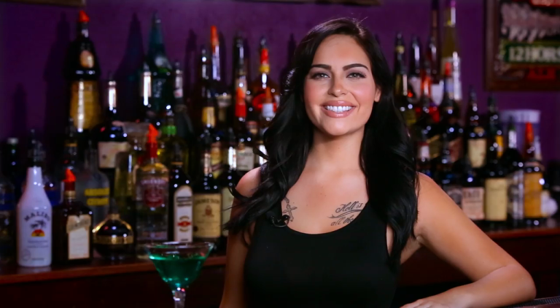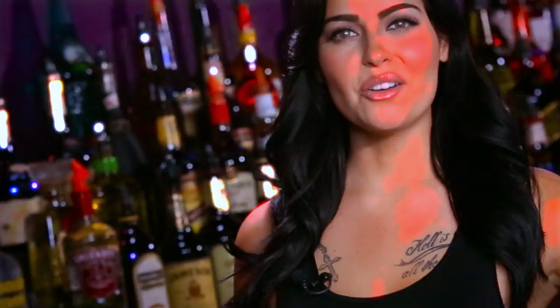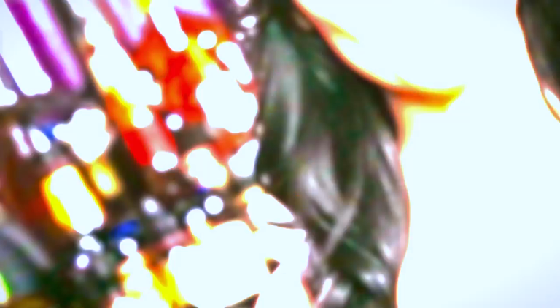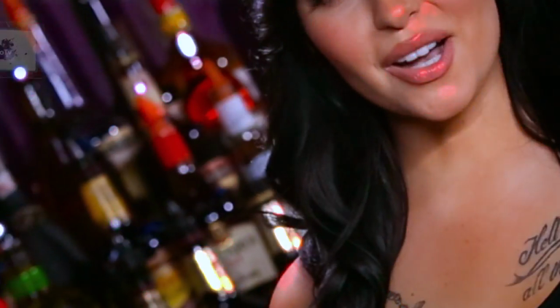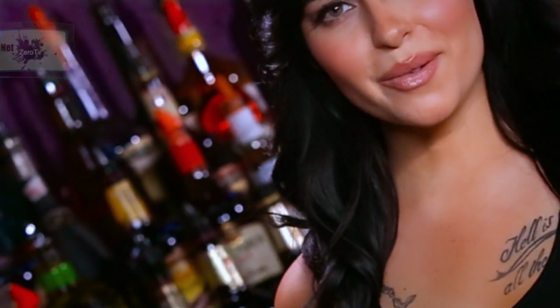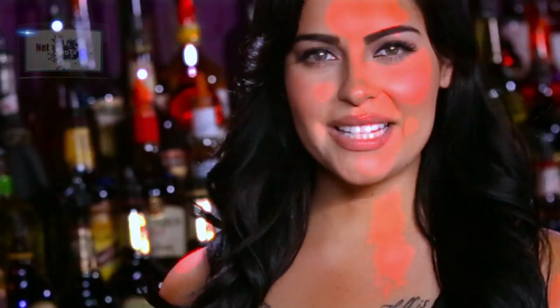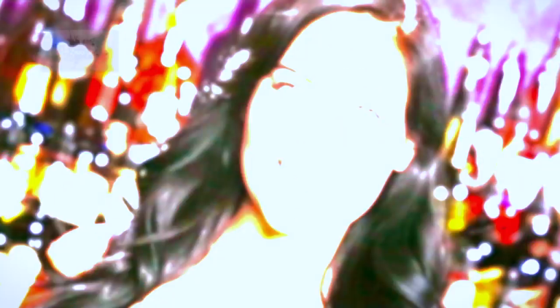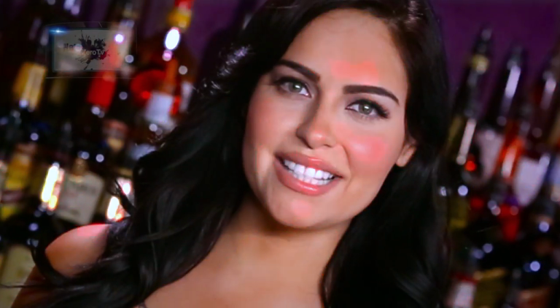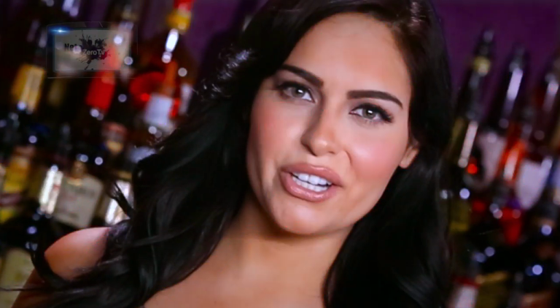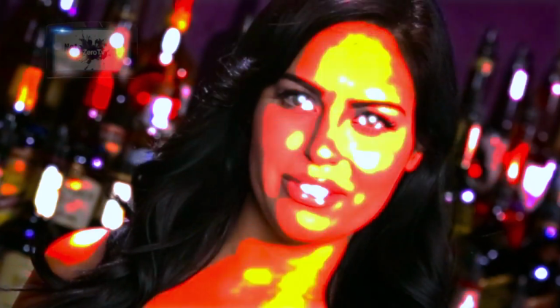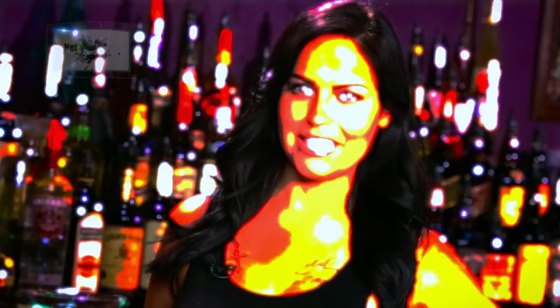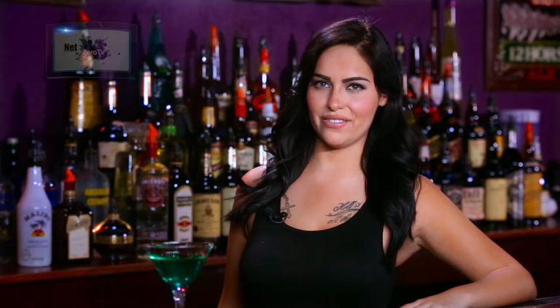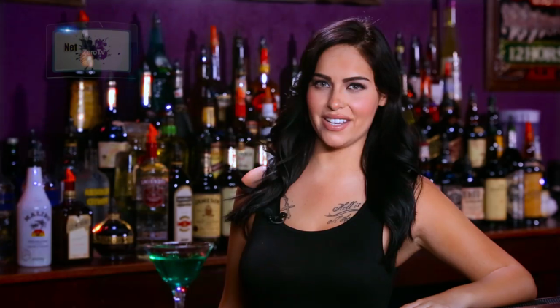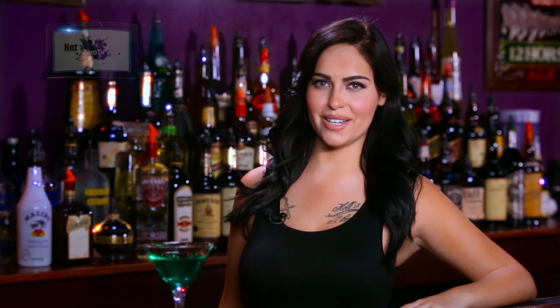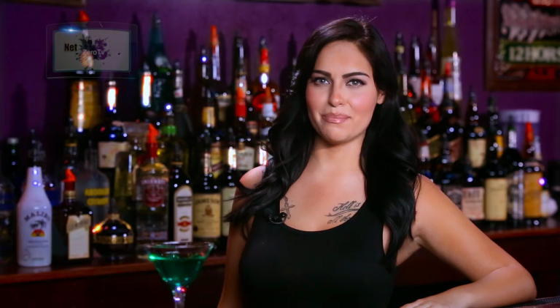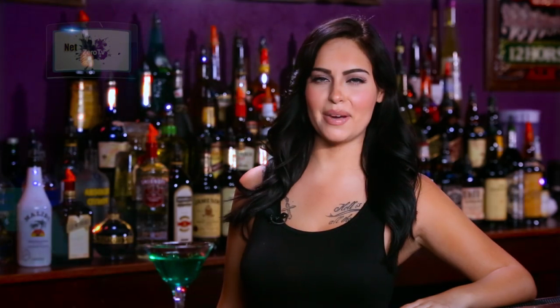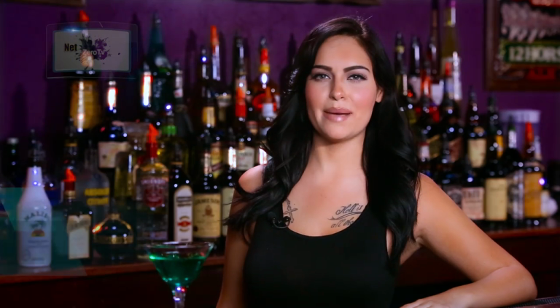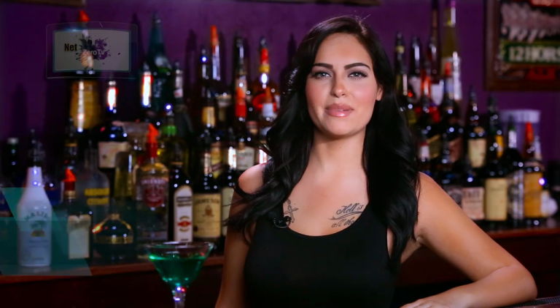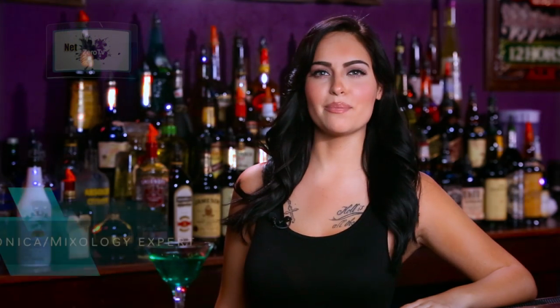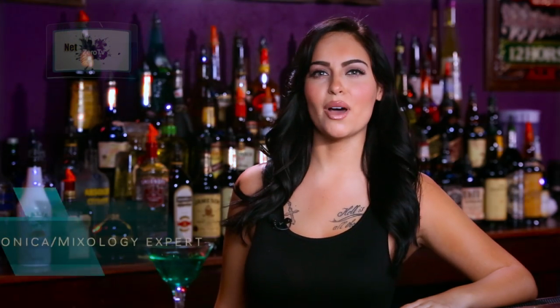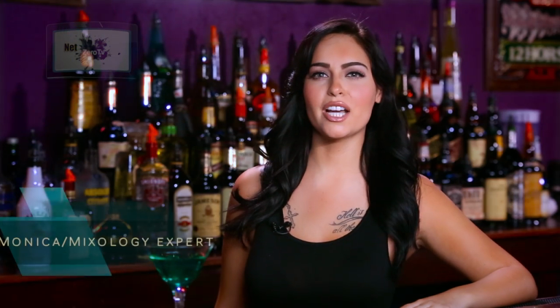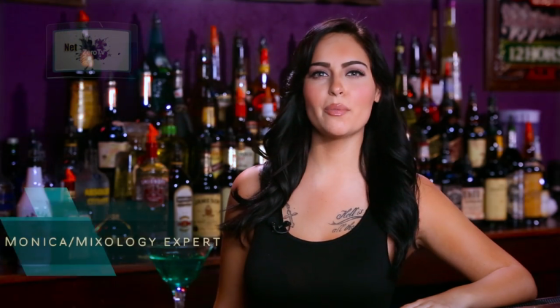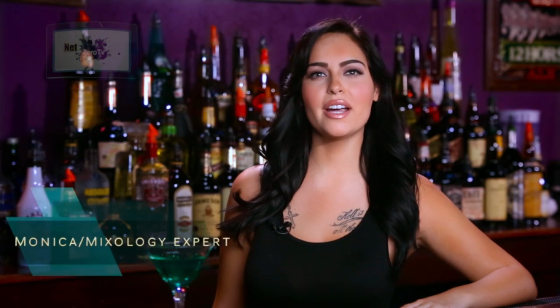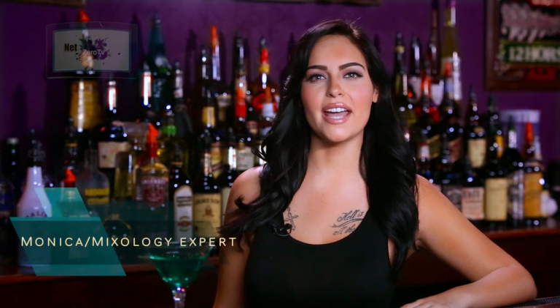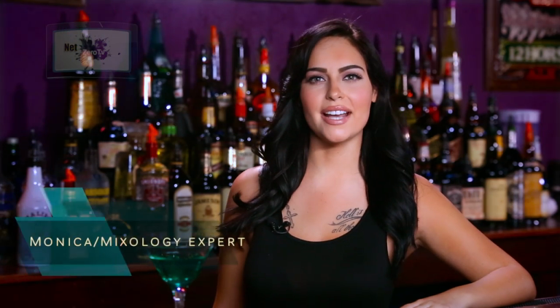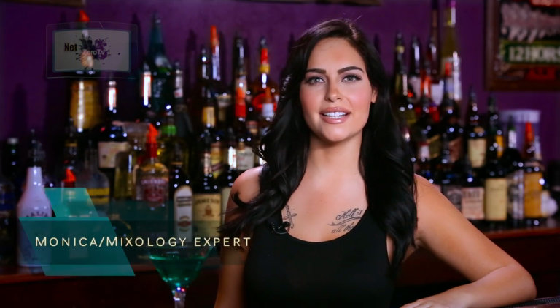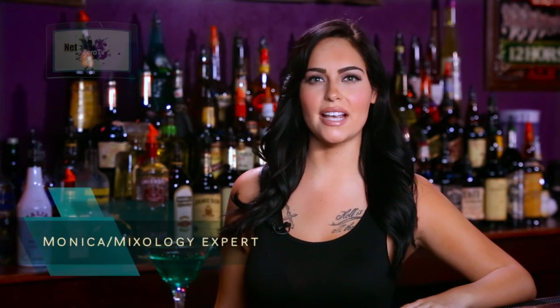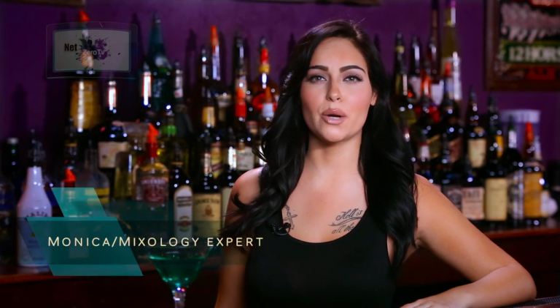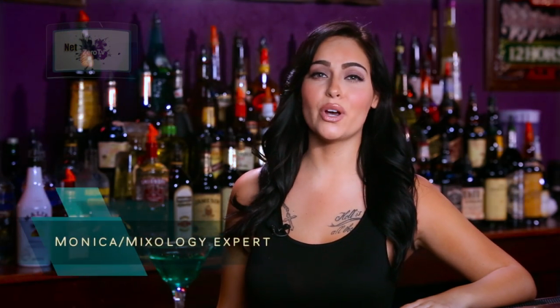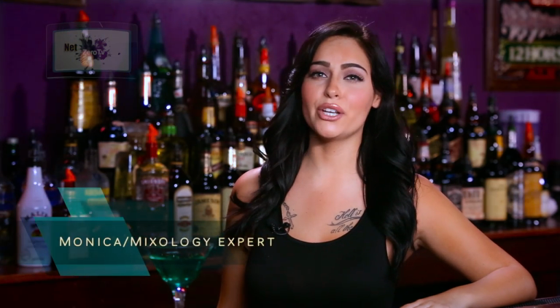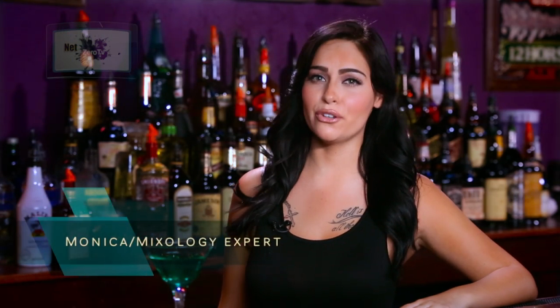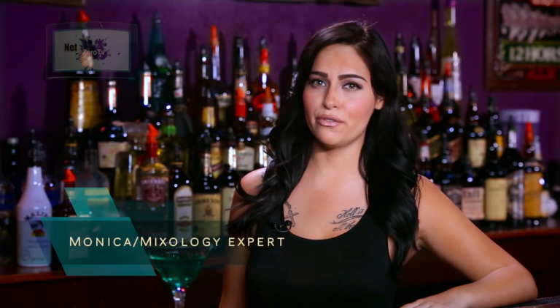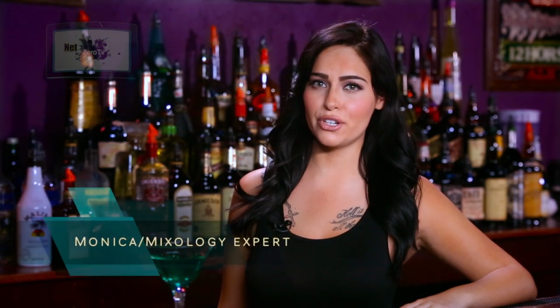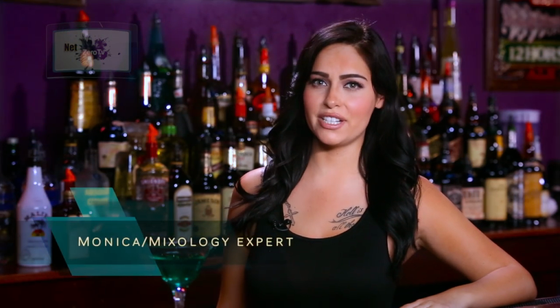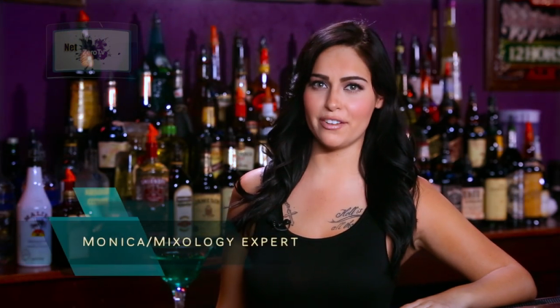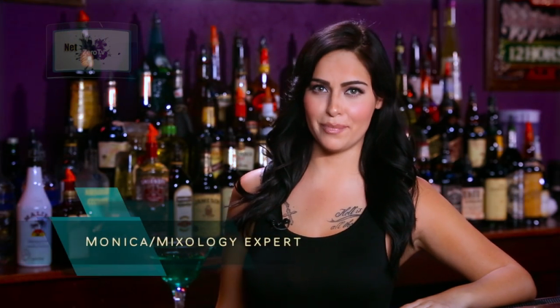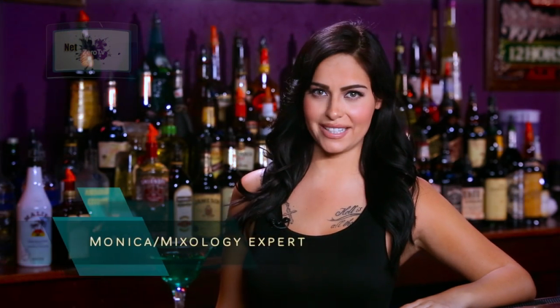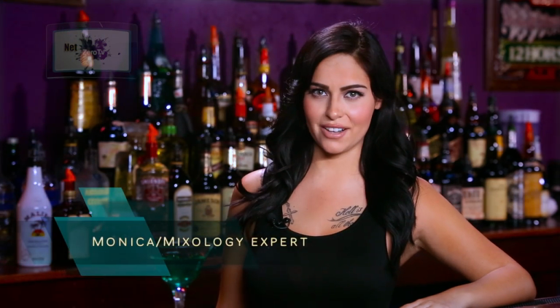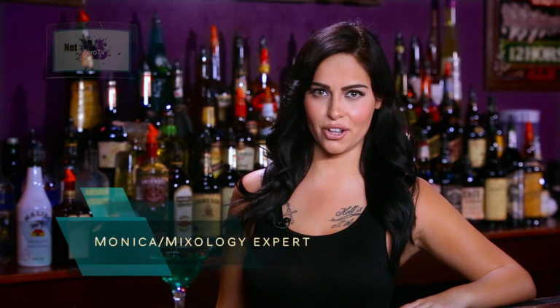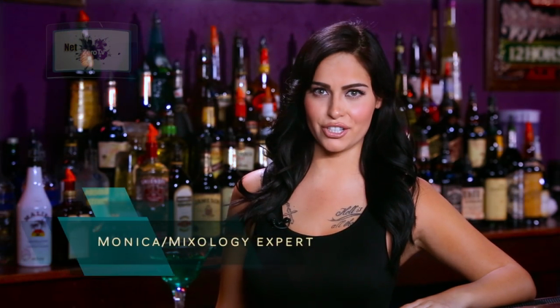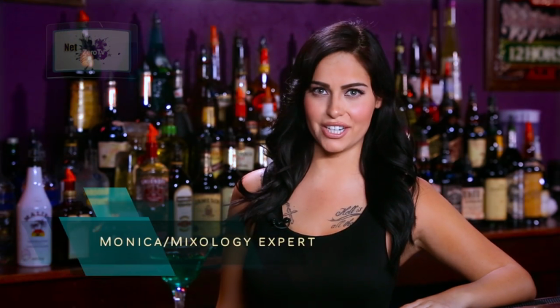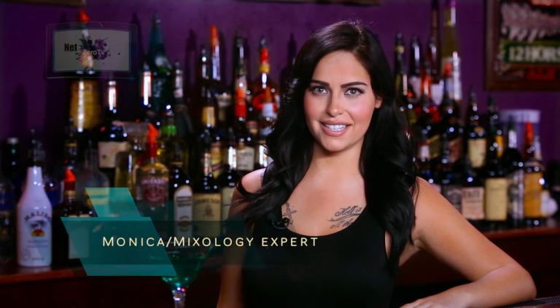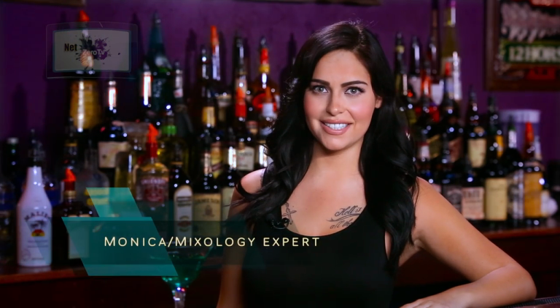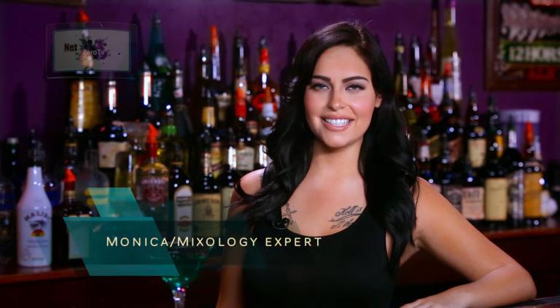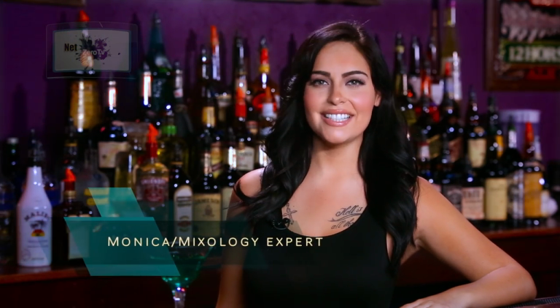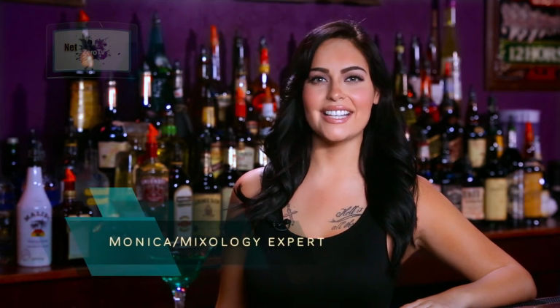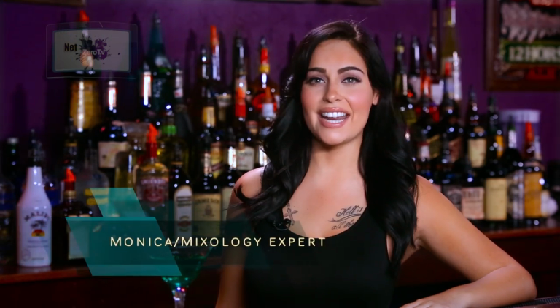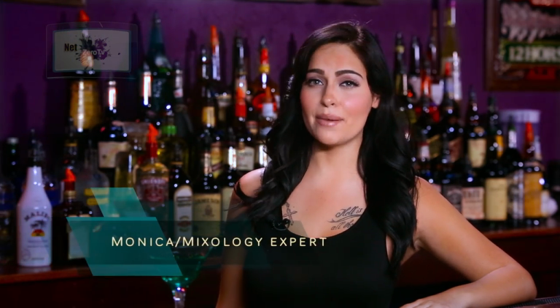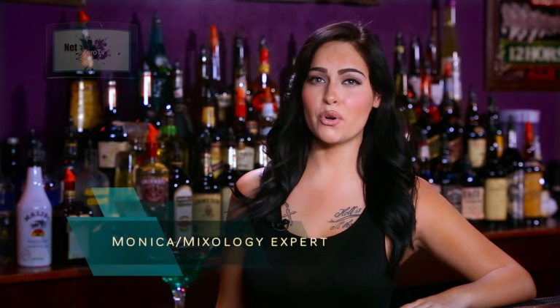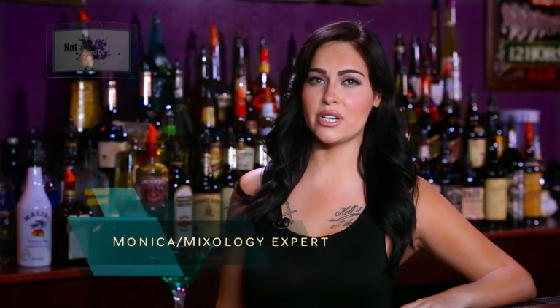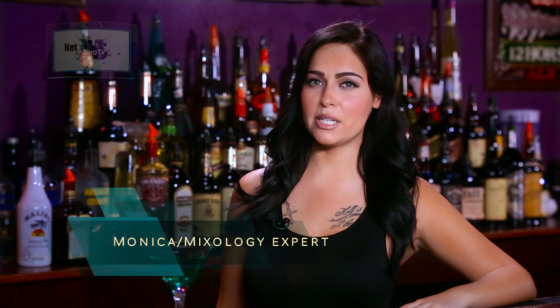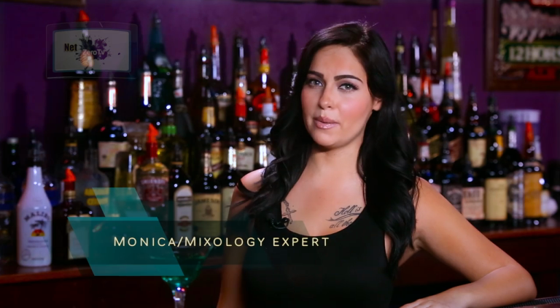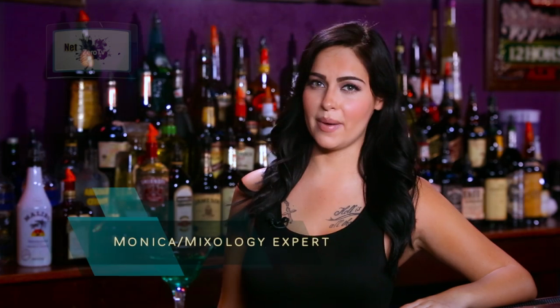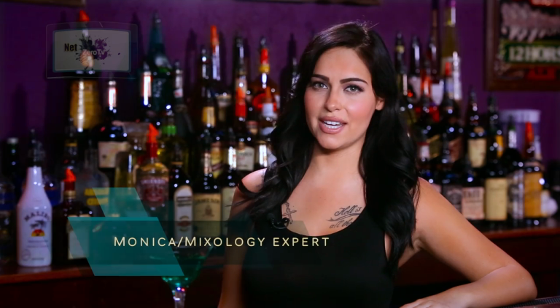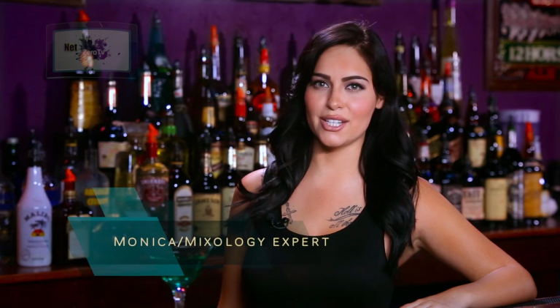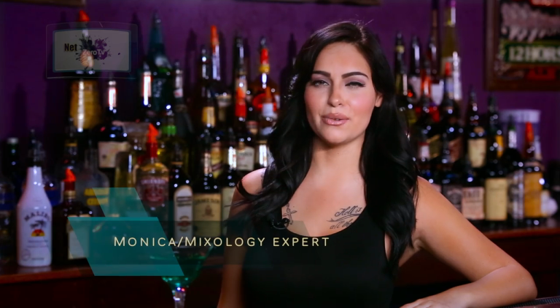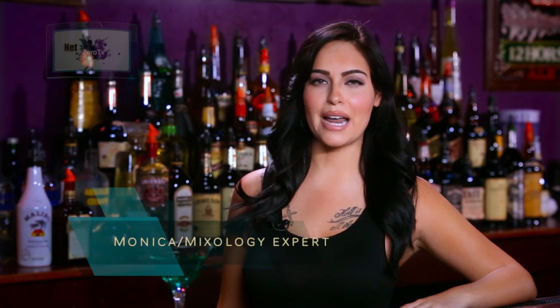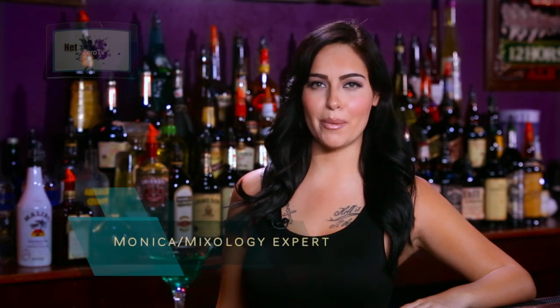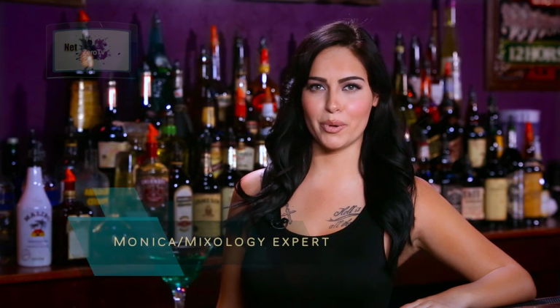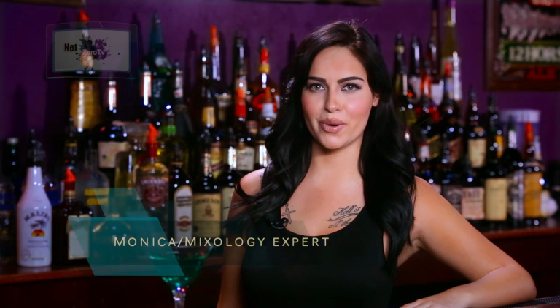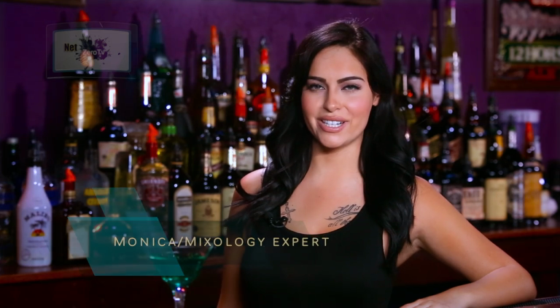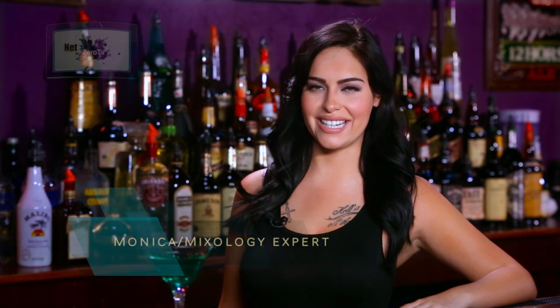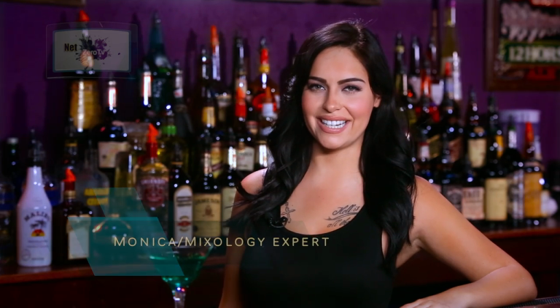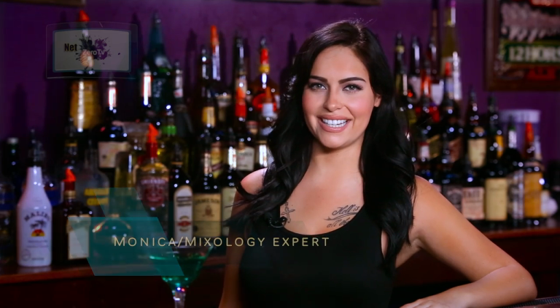Welcome to NetZero TV. My name is Monica Marquez and we're at University of Mixology. Today I'm going to be making you an apple martini.